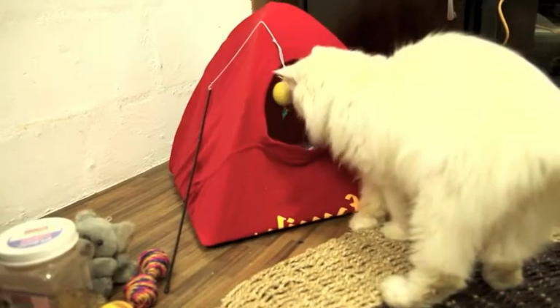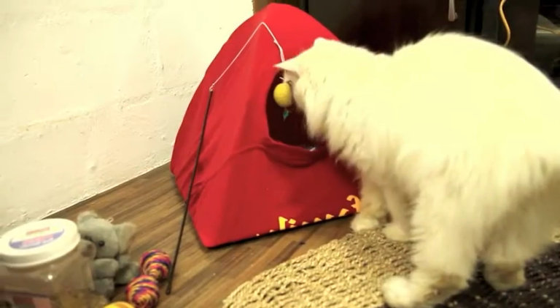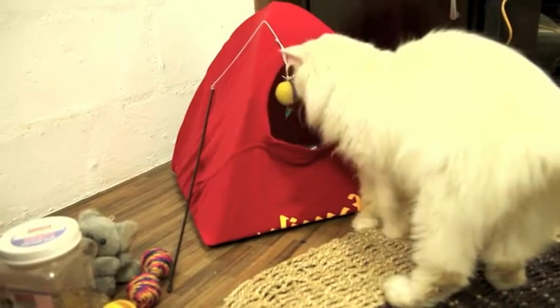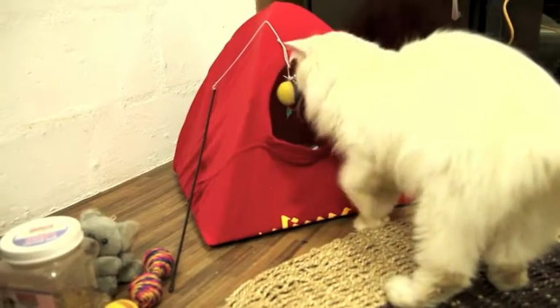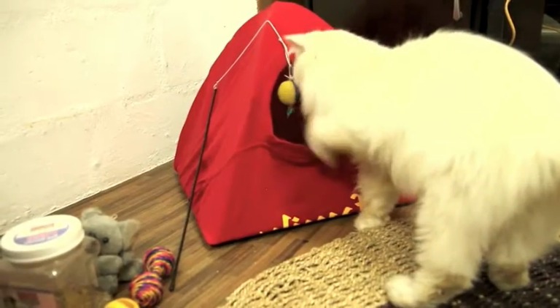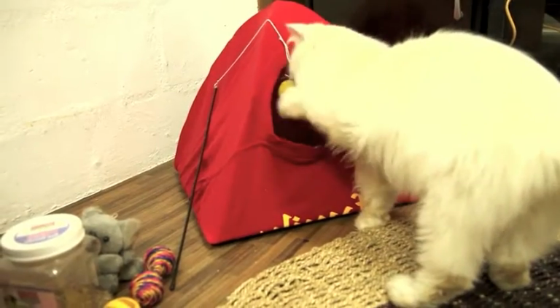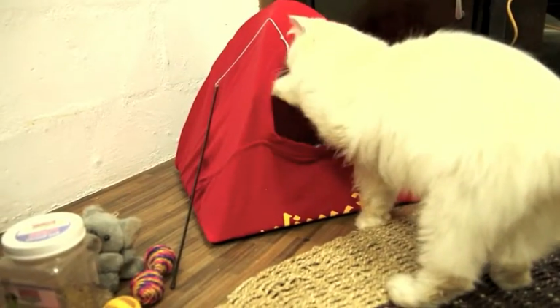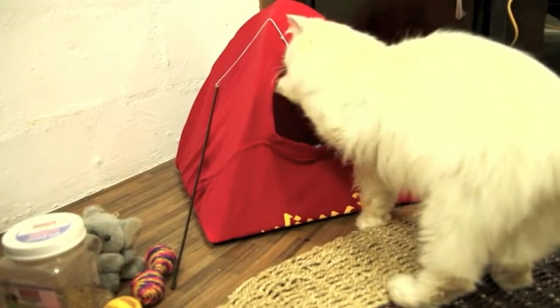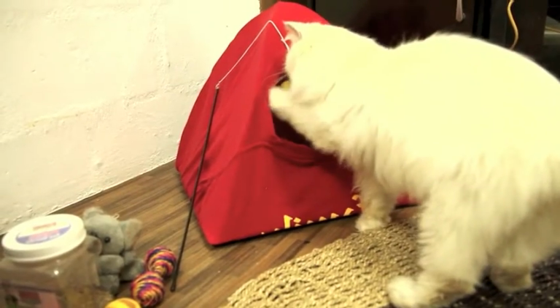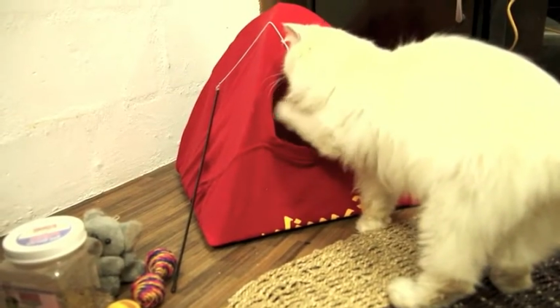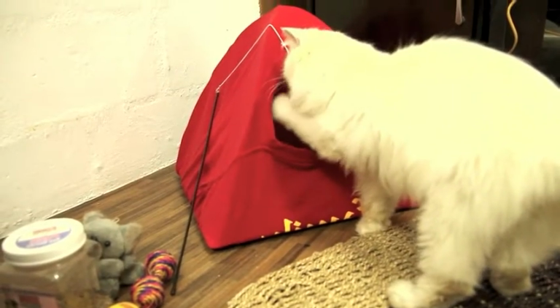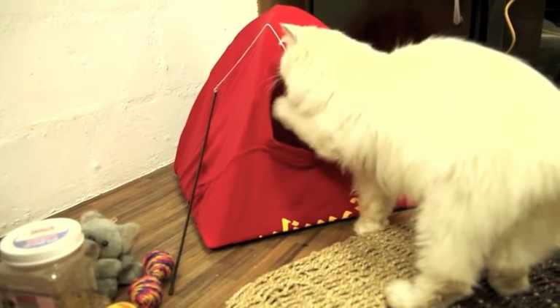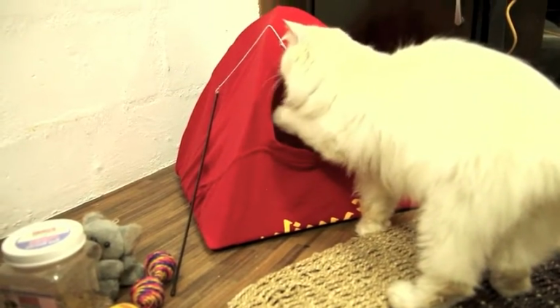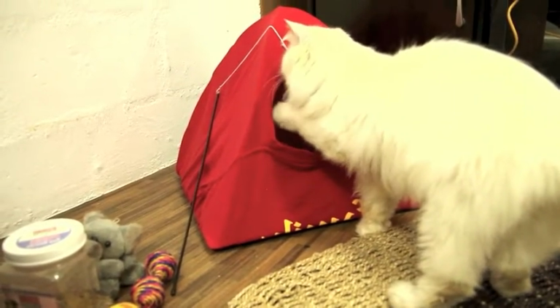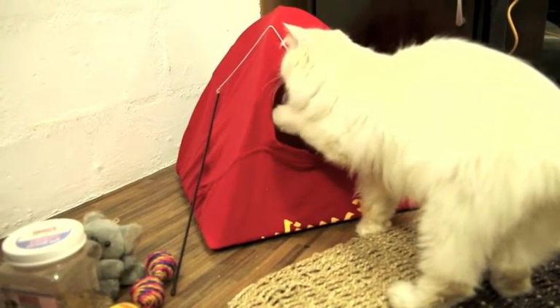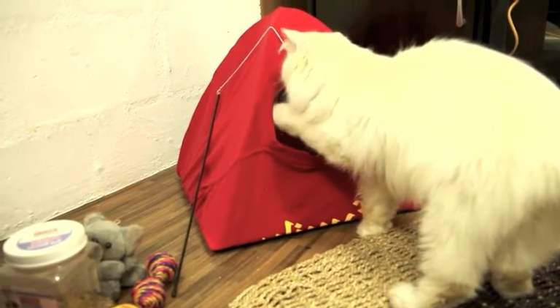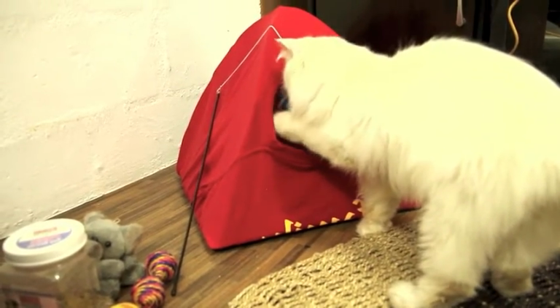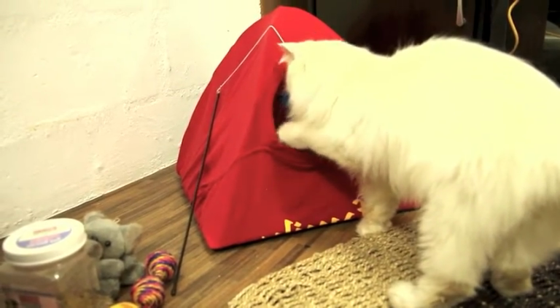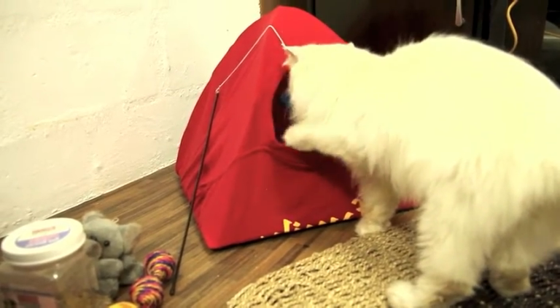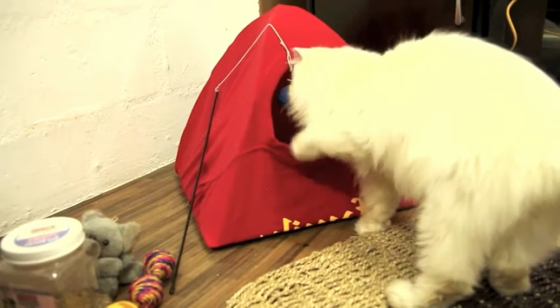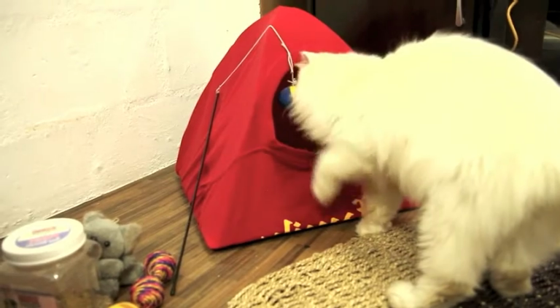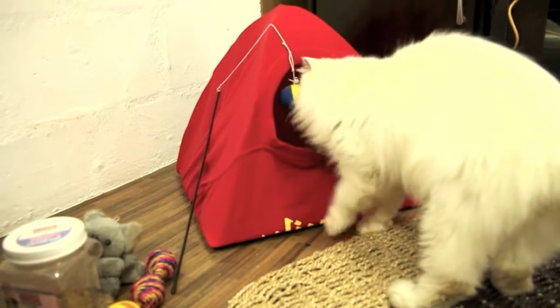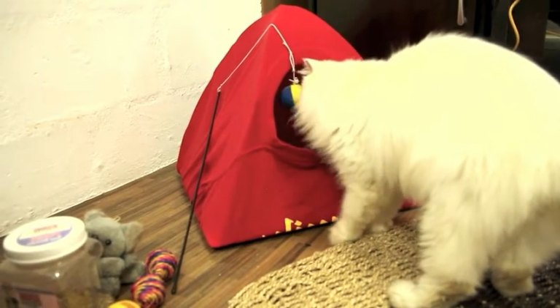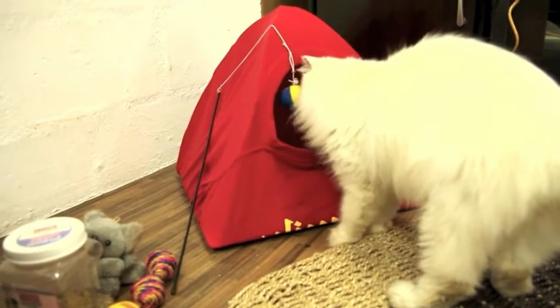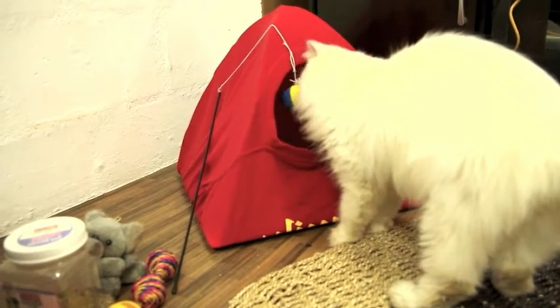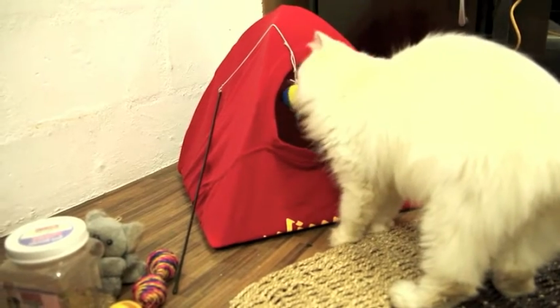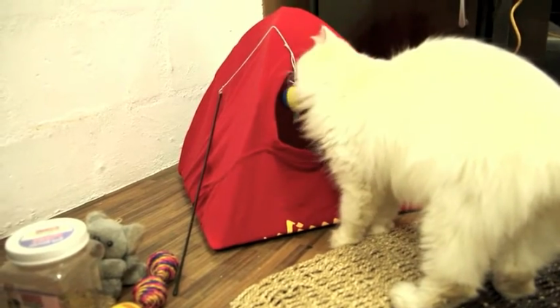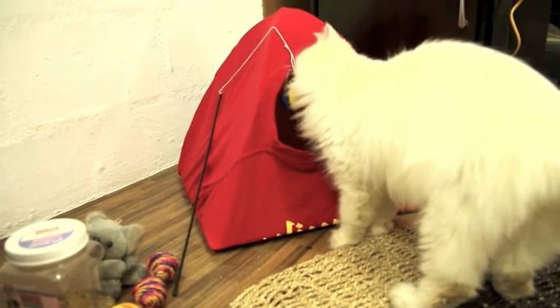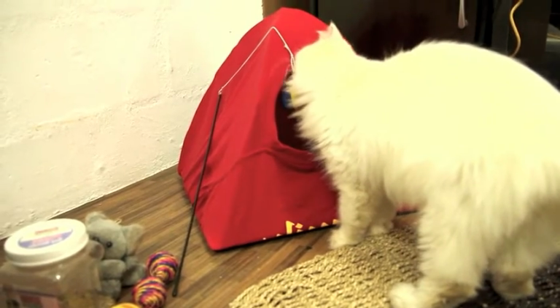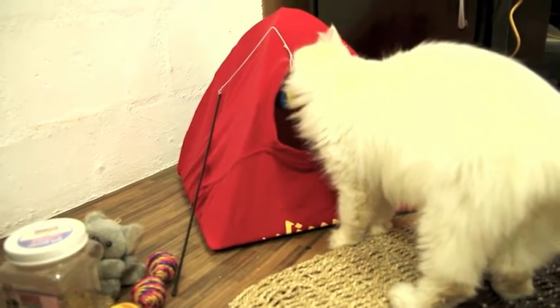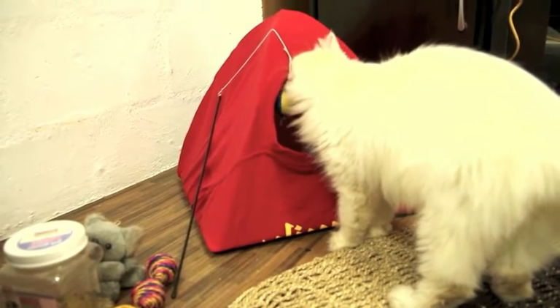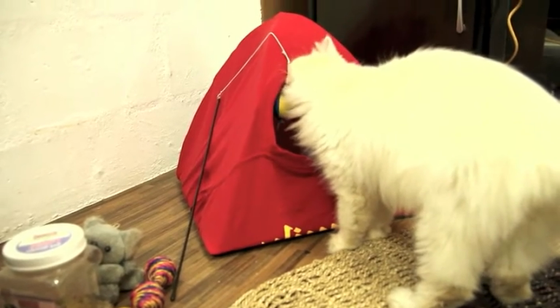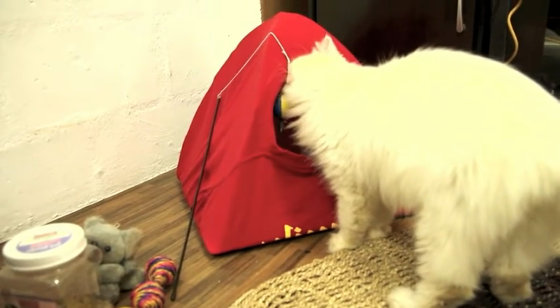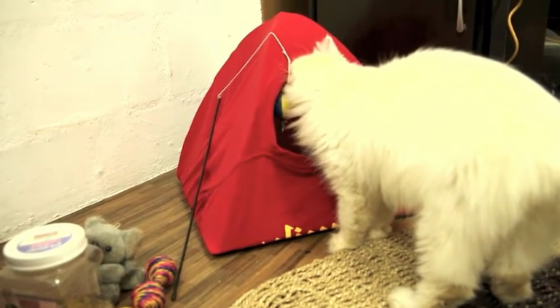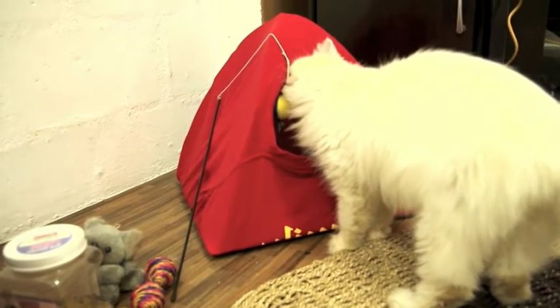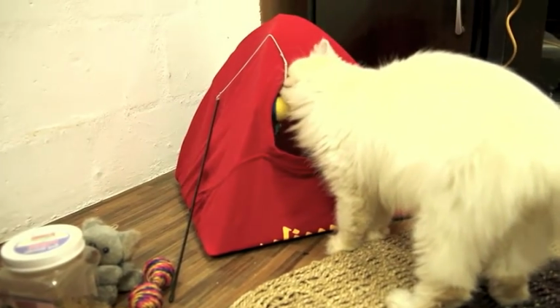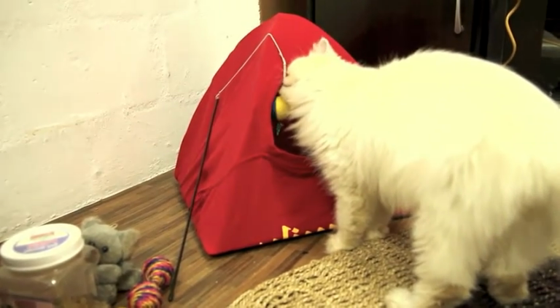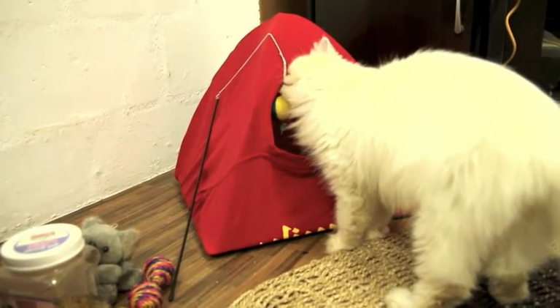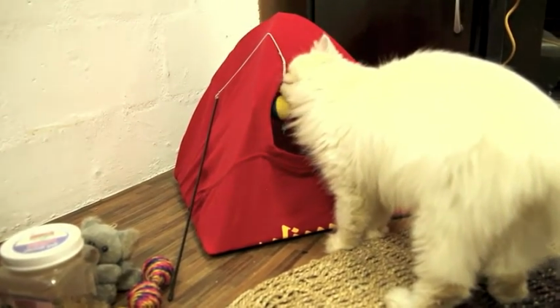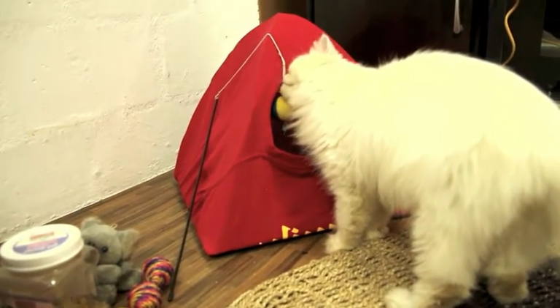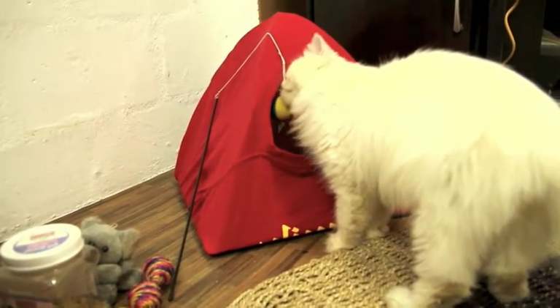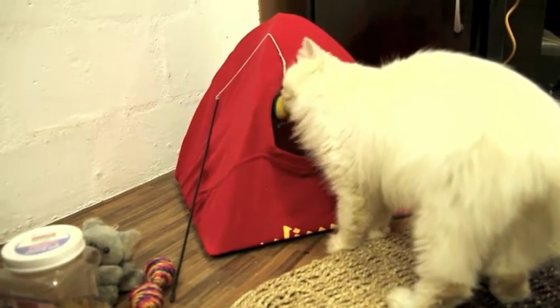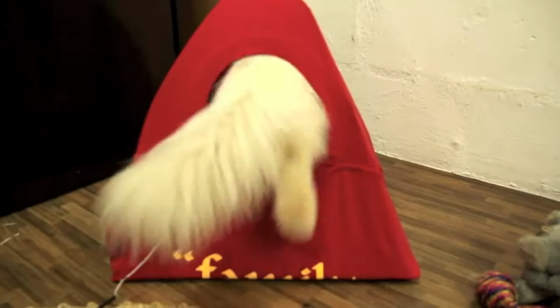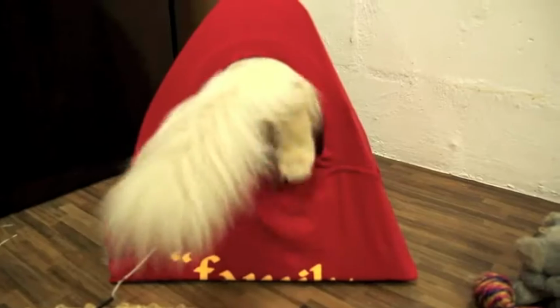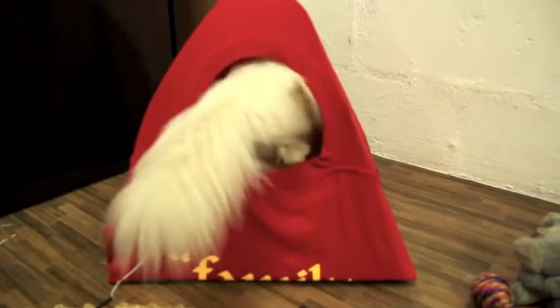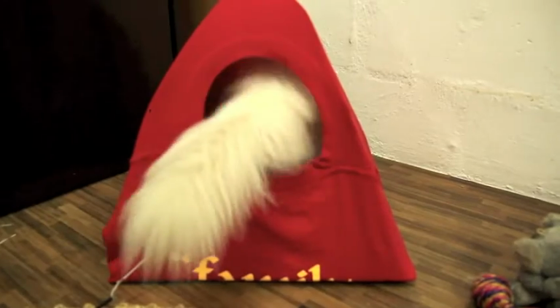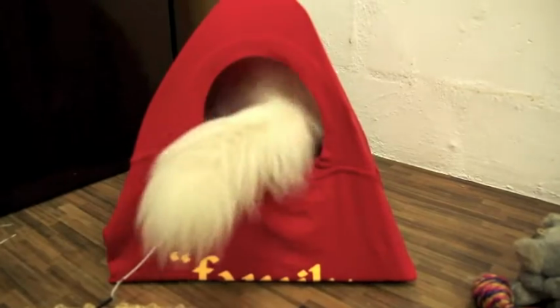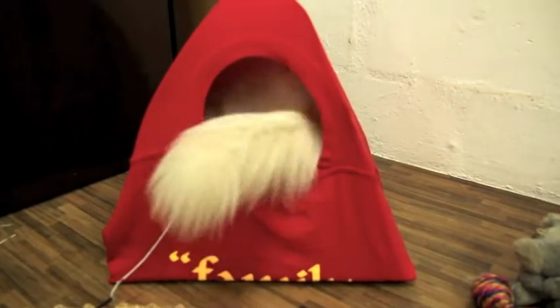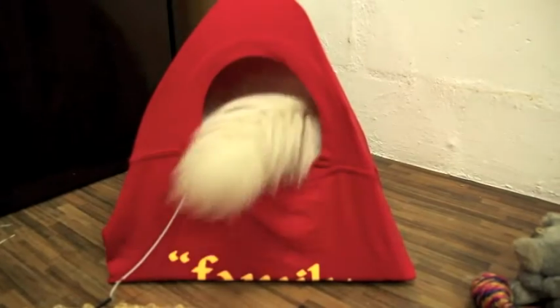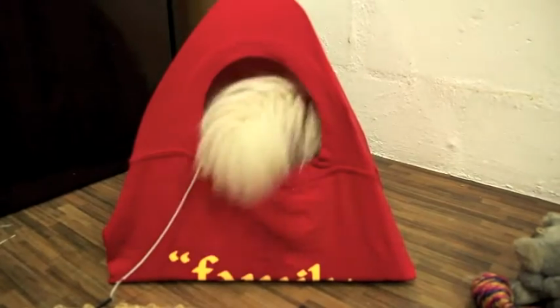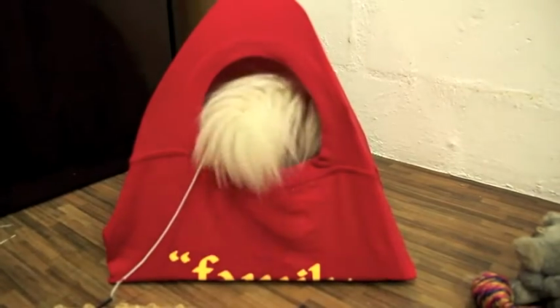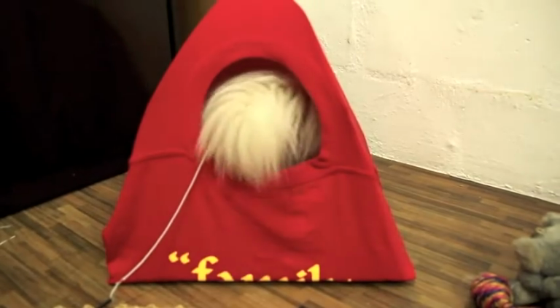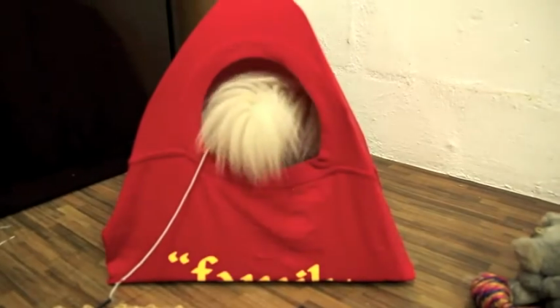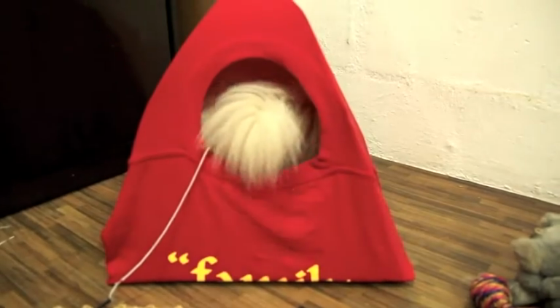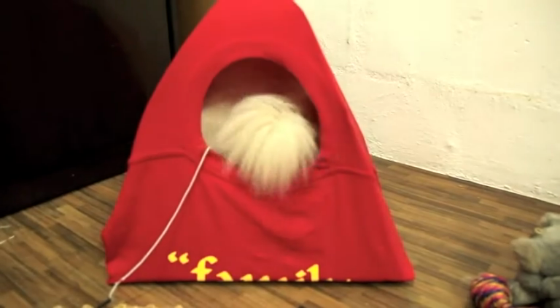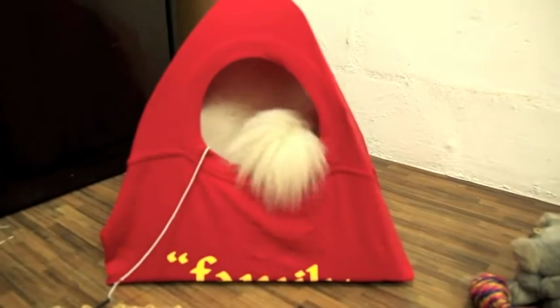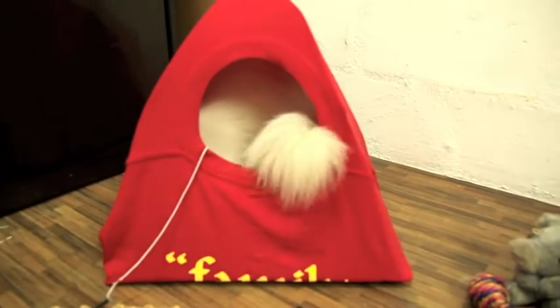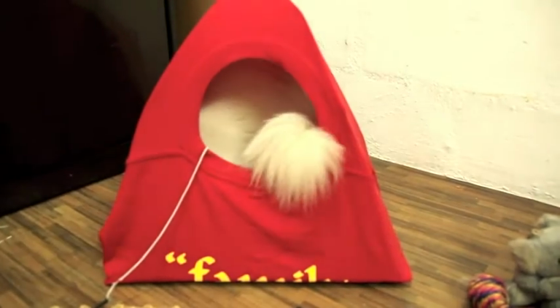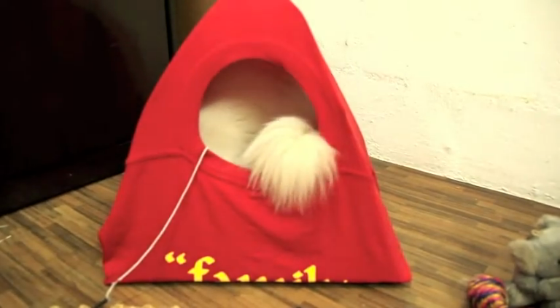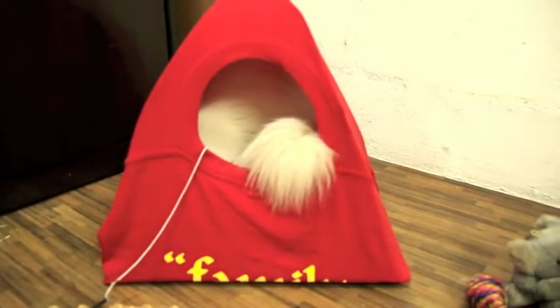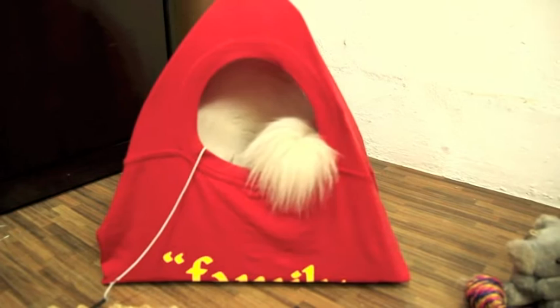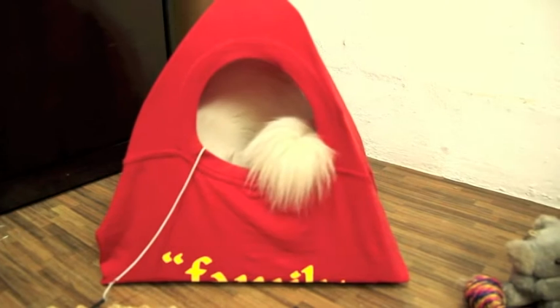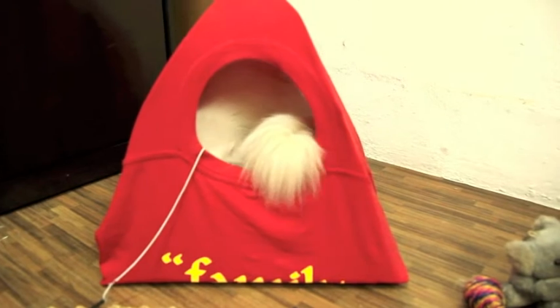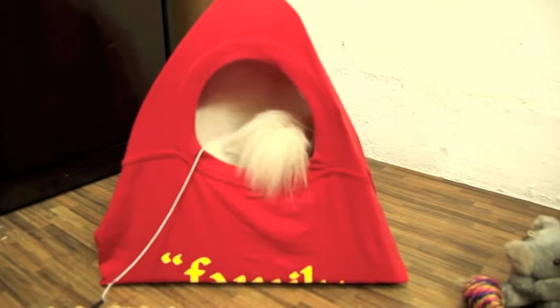Place some toys or catnip in — it might help your kitty feel comfortable and safe getting into its new play tent. All the best!